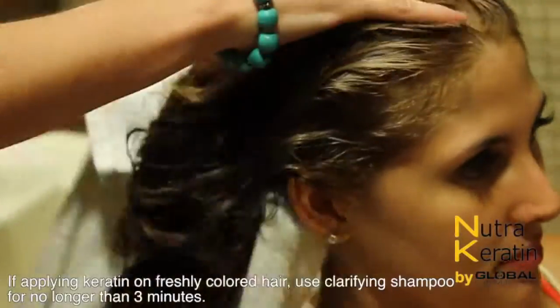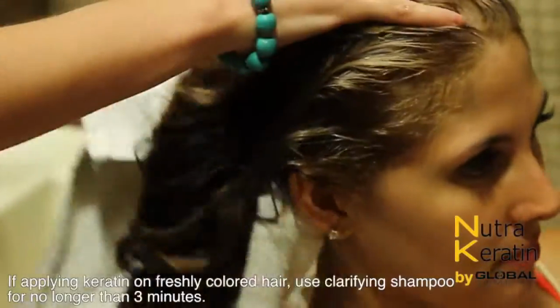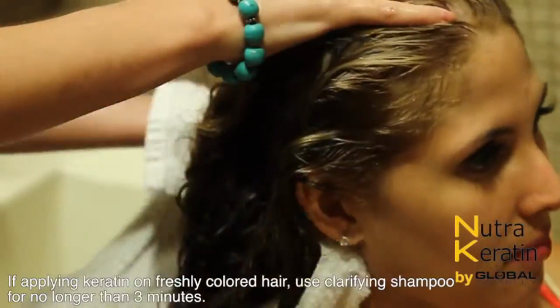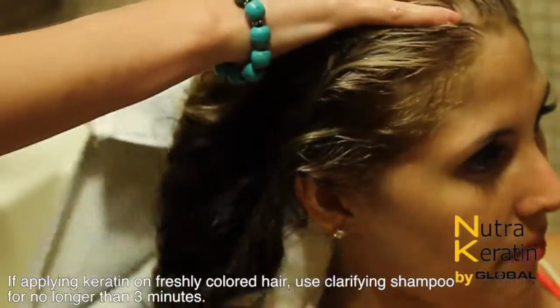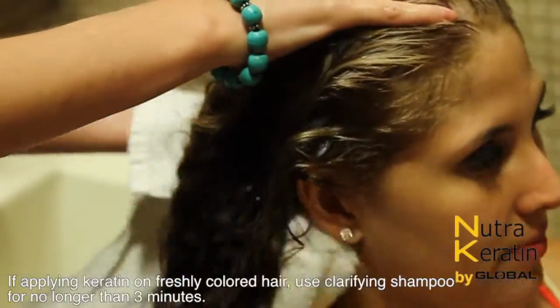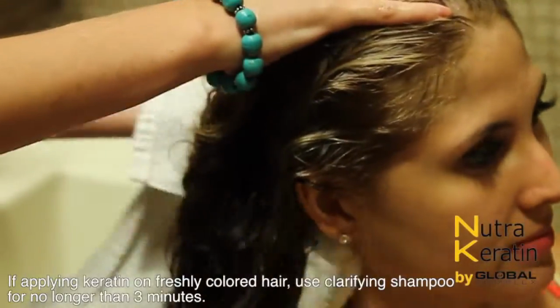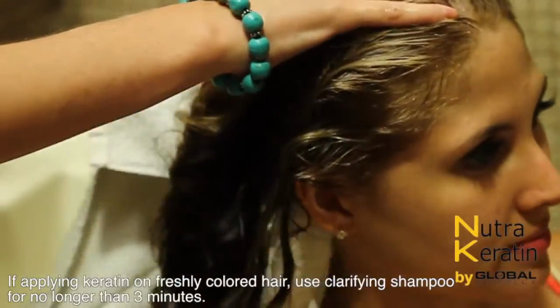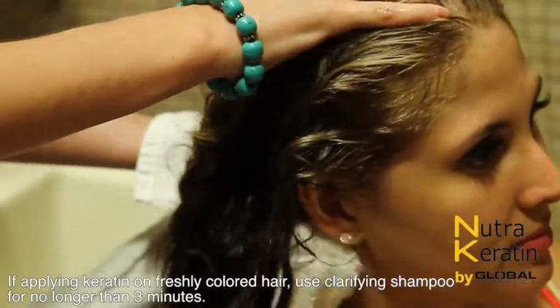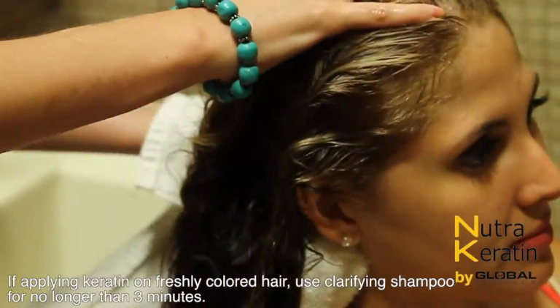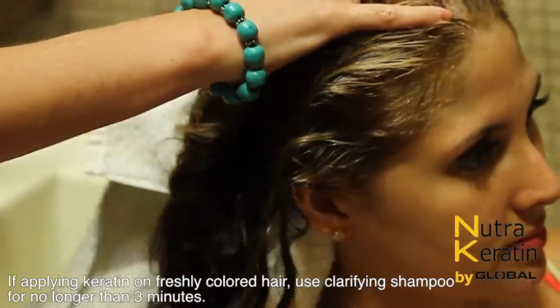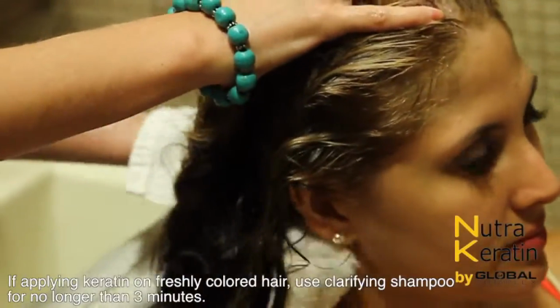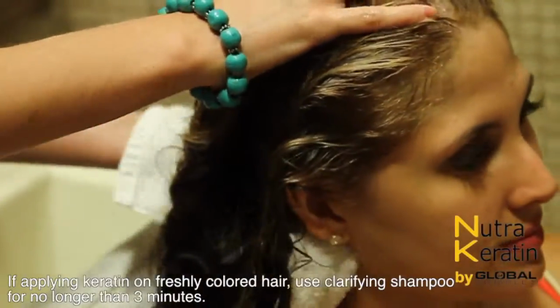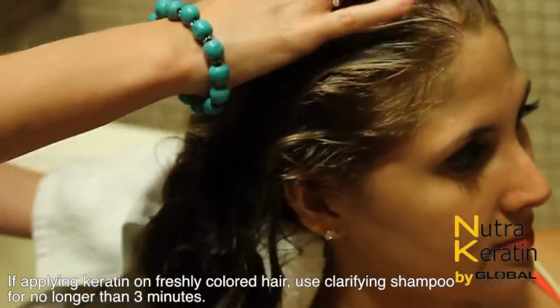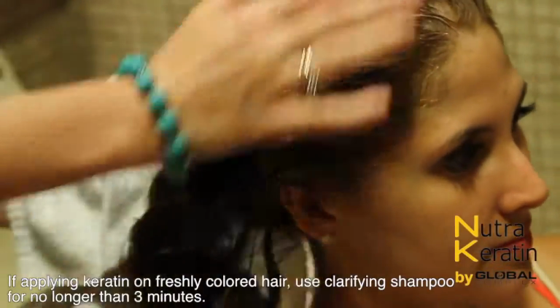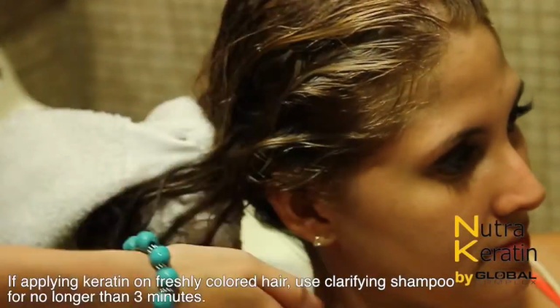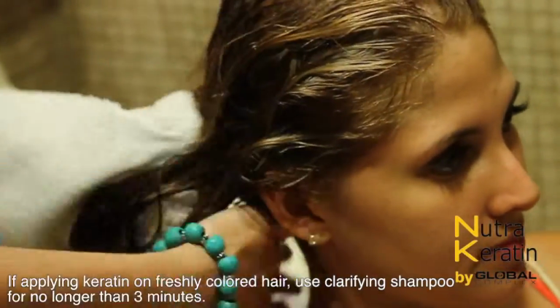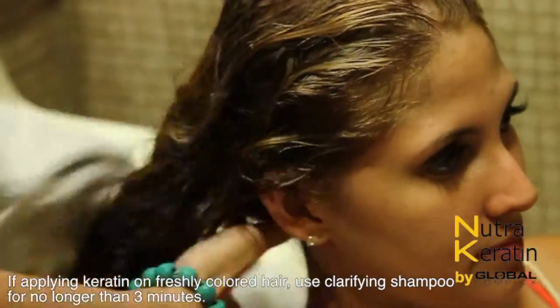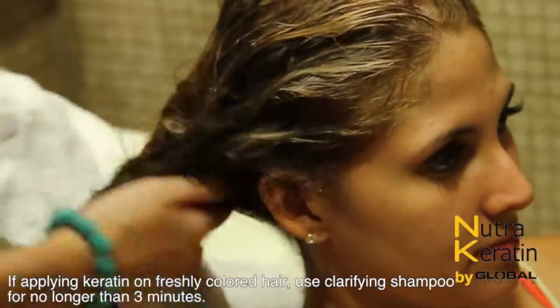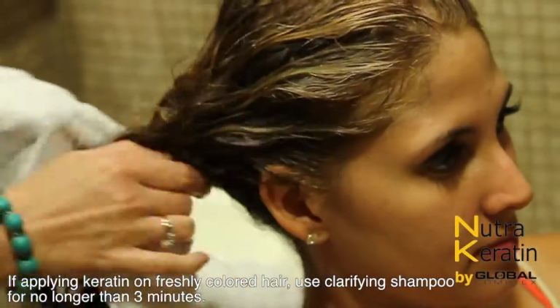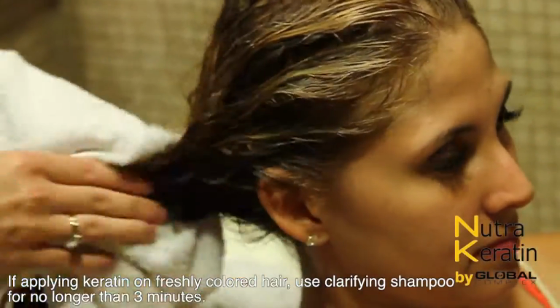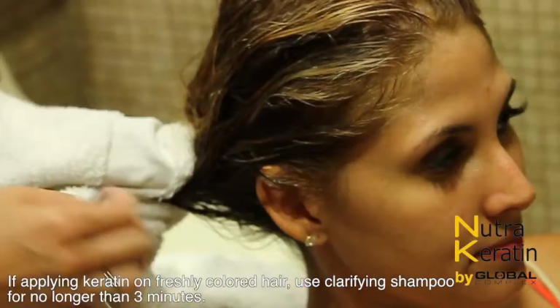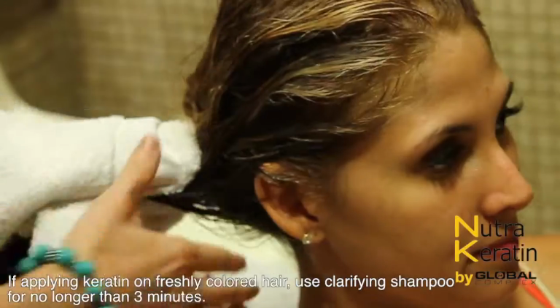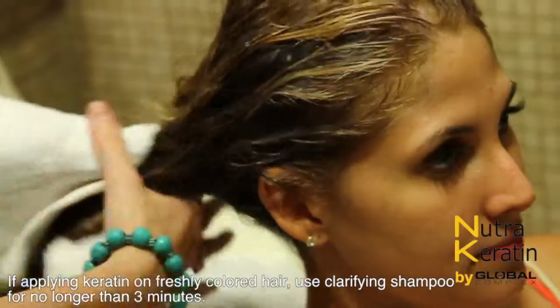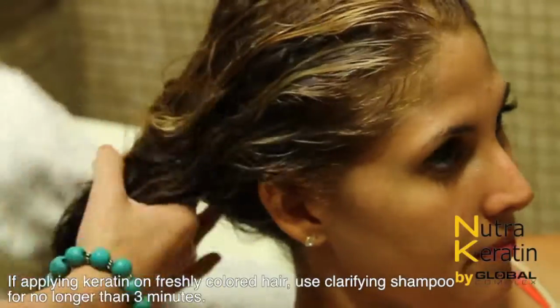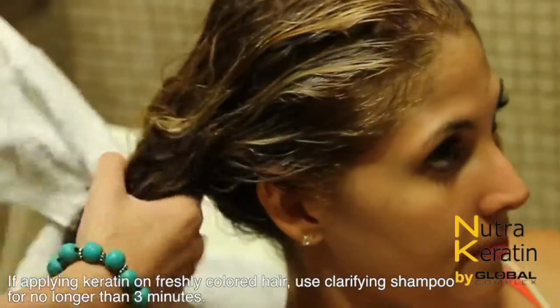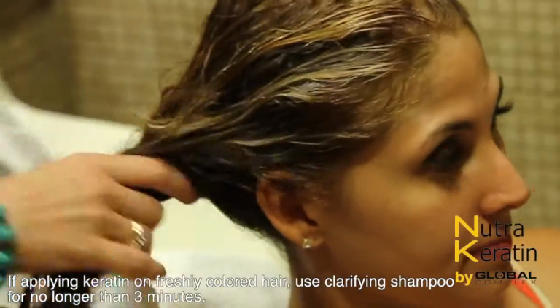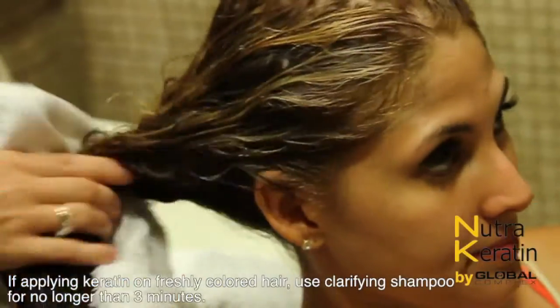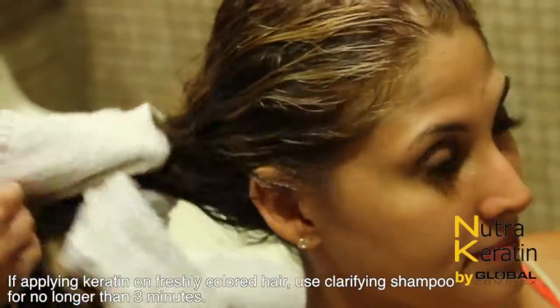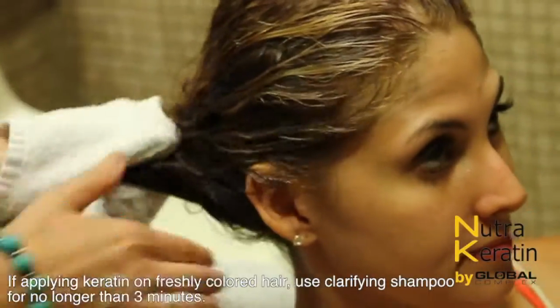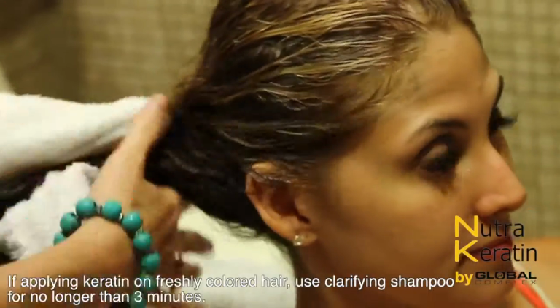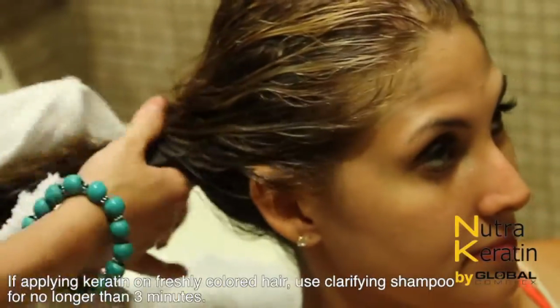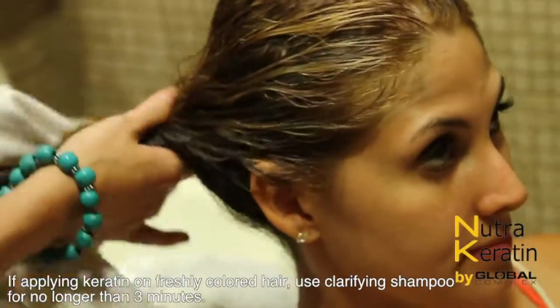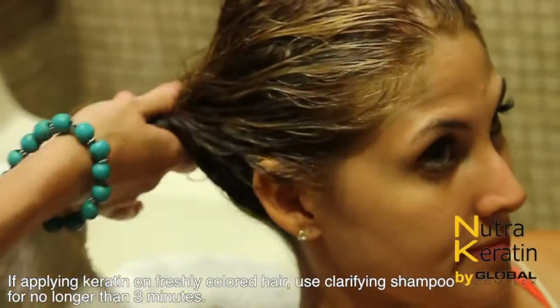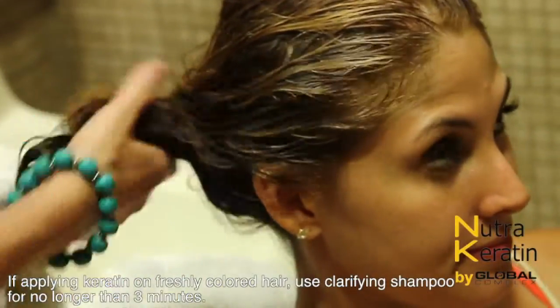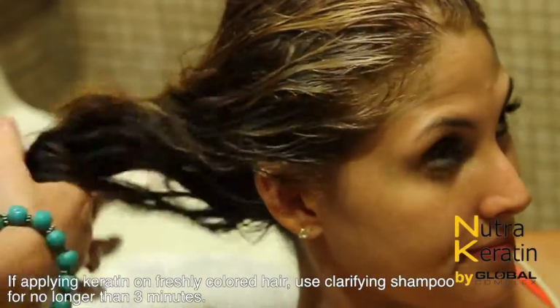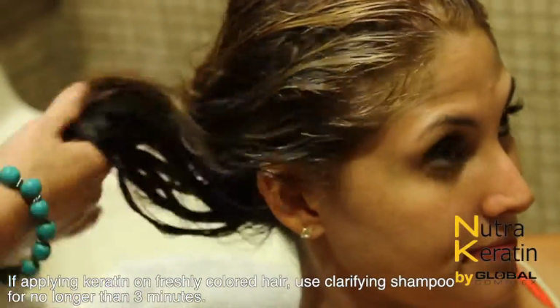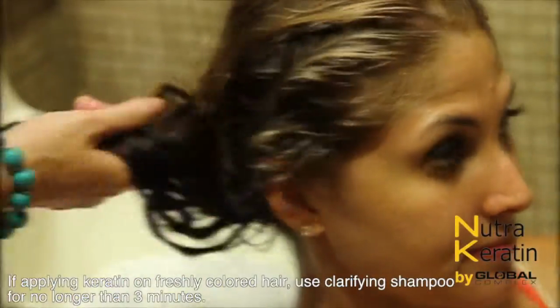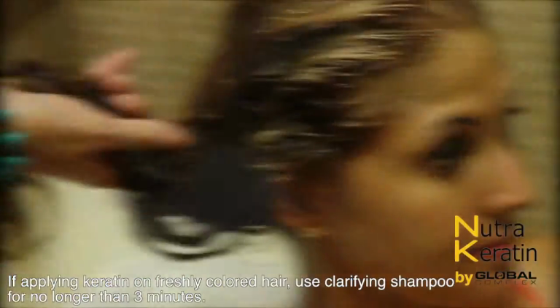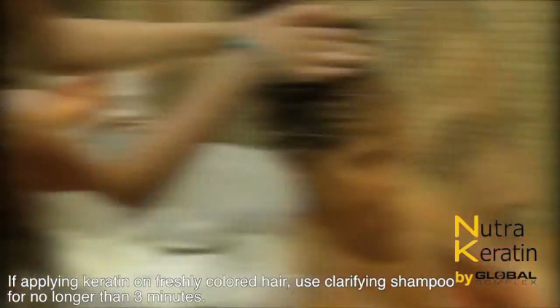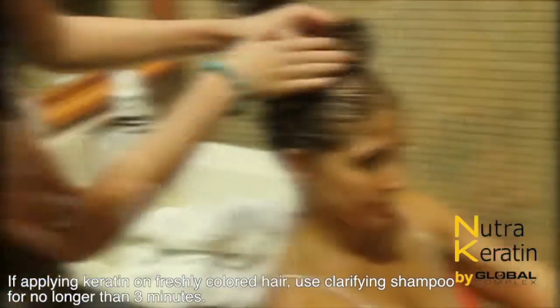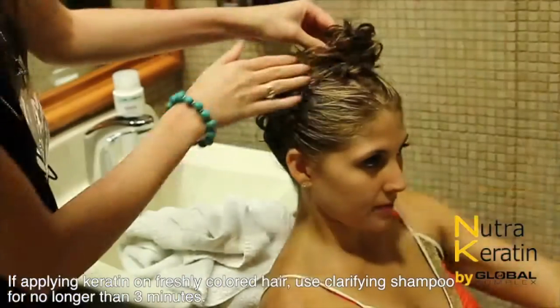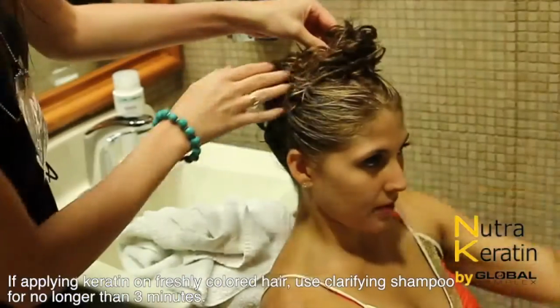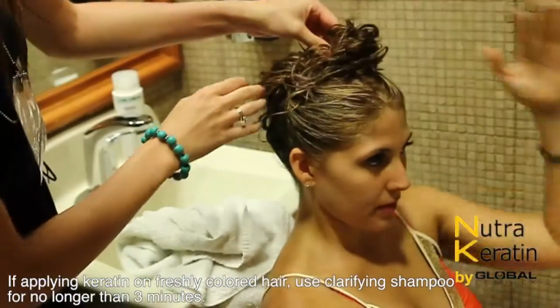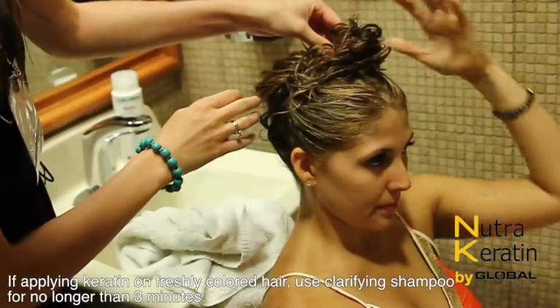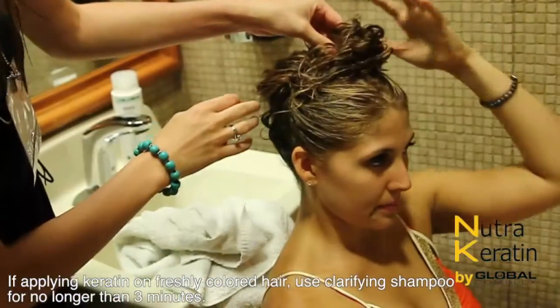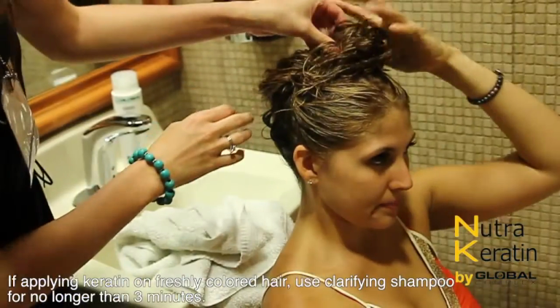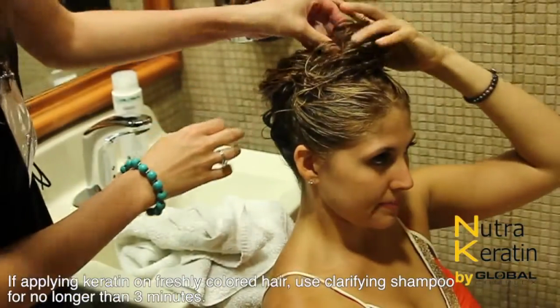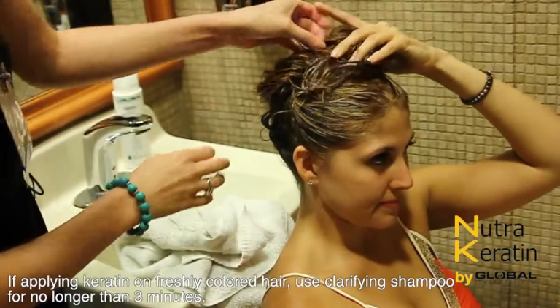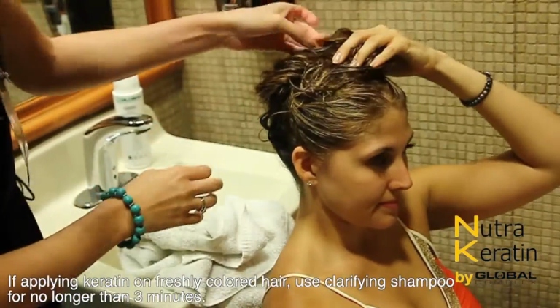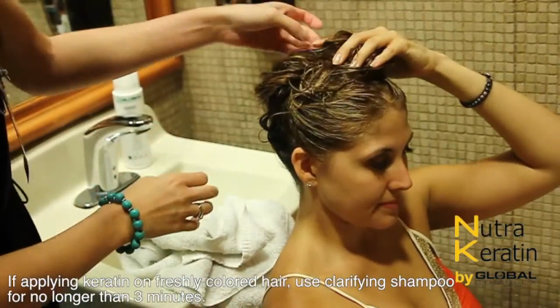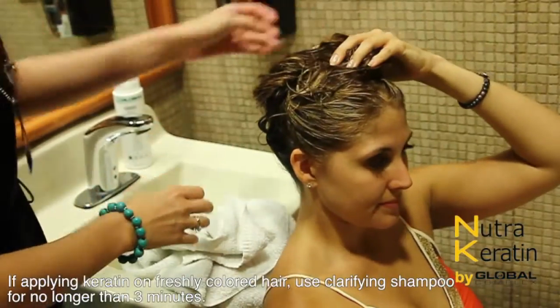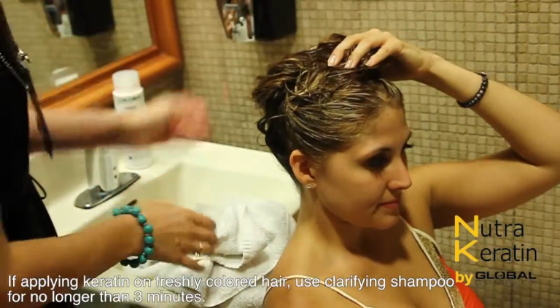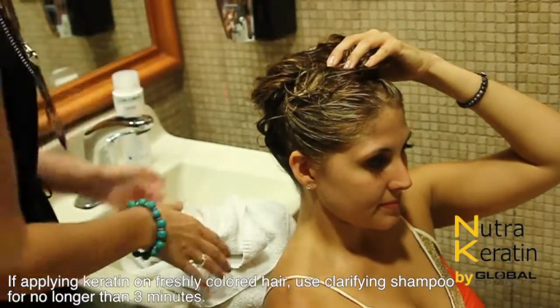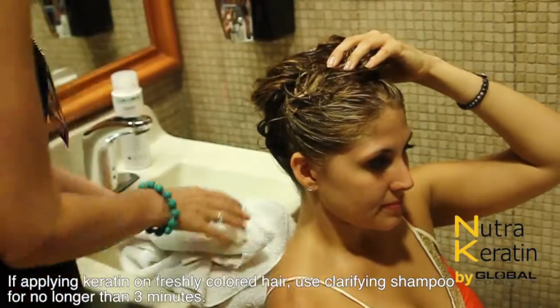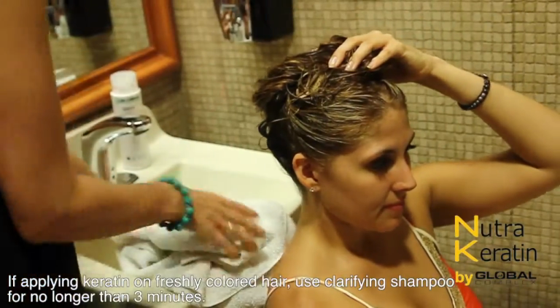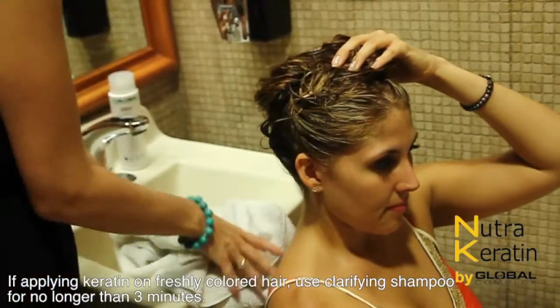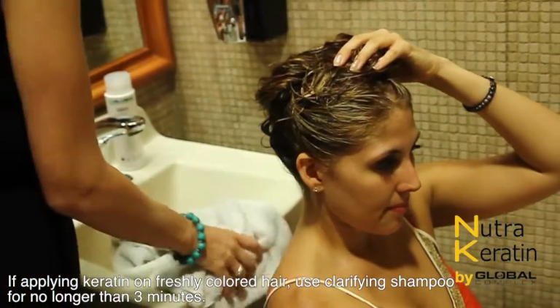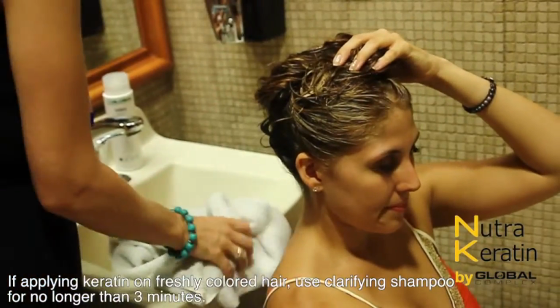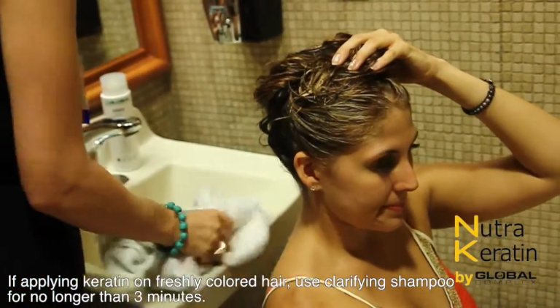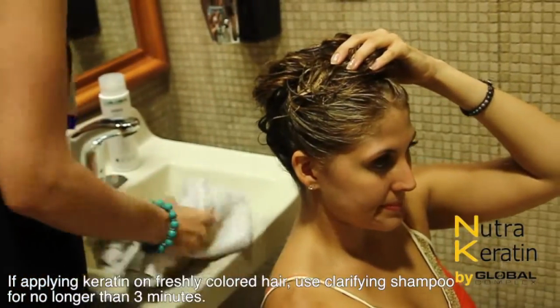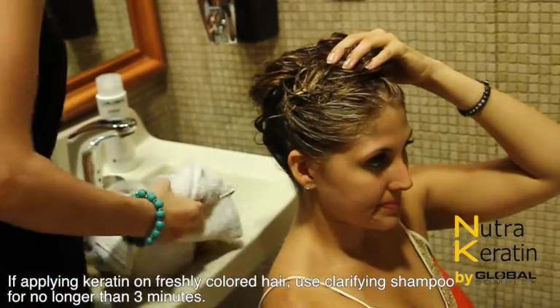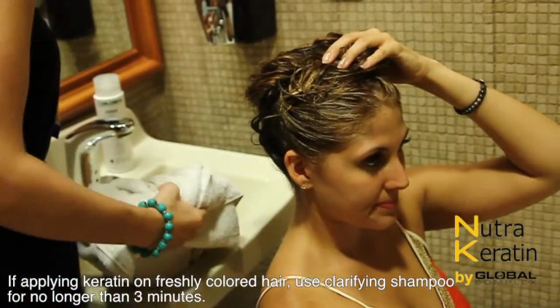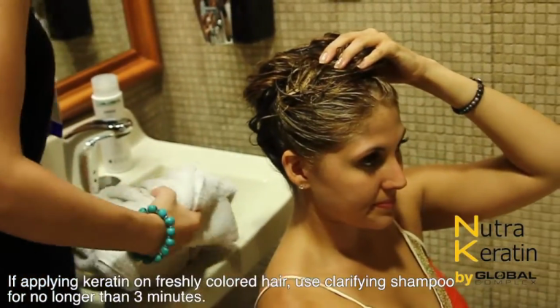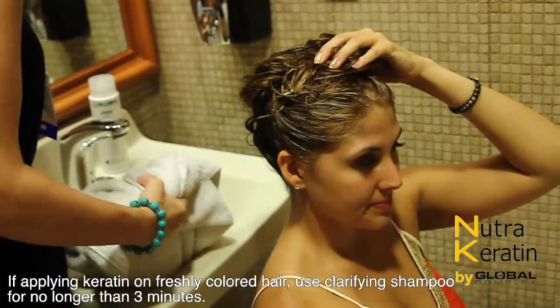If applying keratin on freshly colored hair, use Clarifying Shampoo for no longer than 3 minutes.